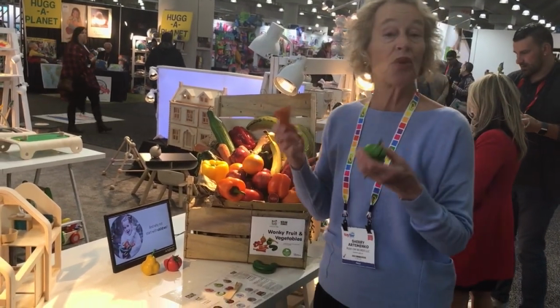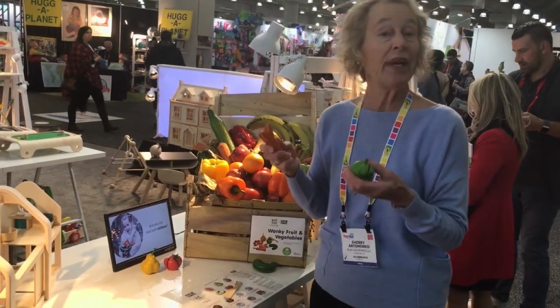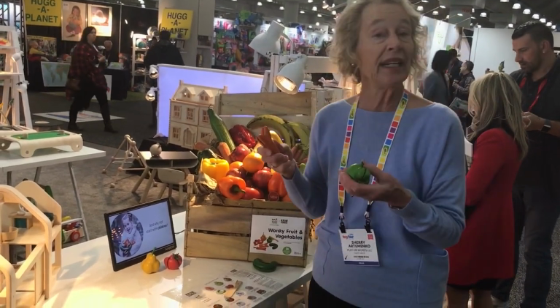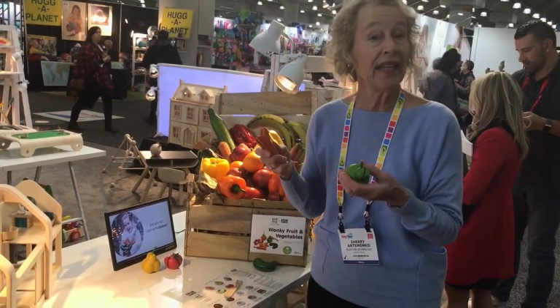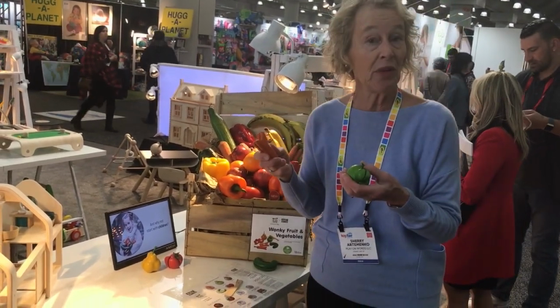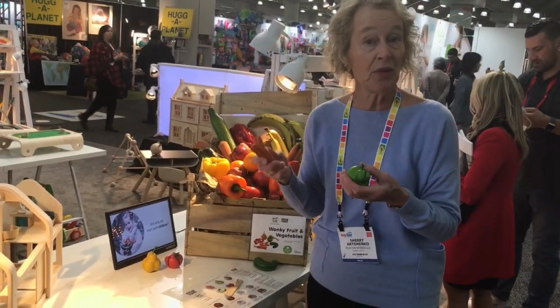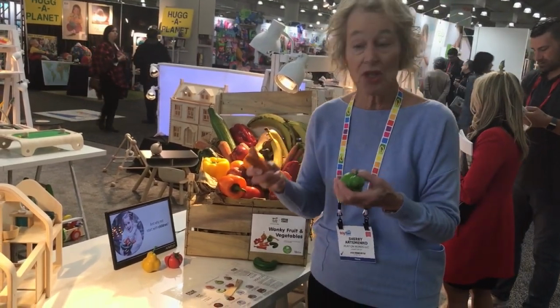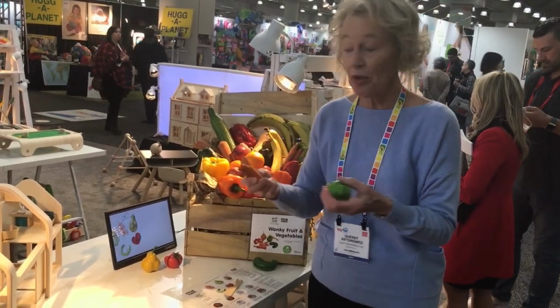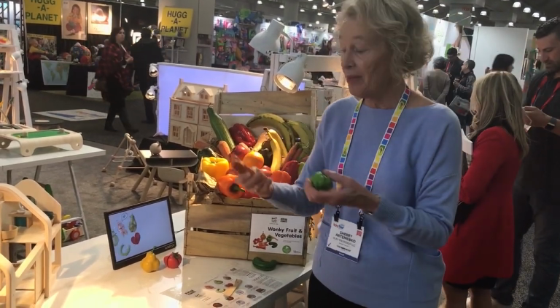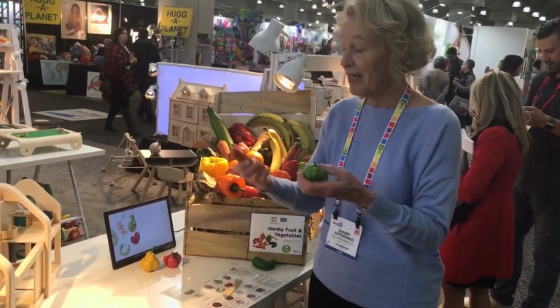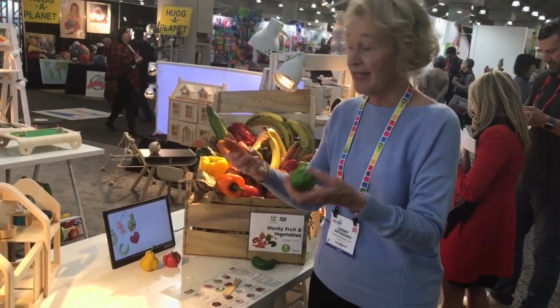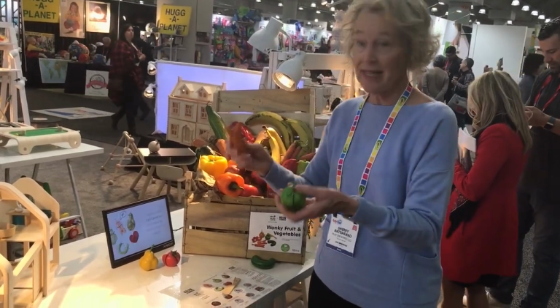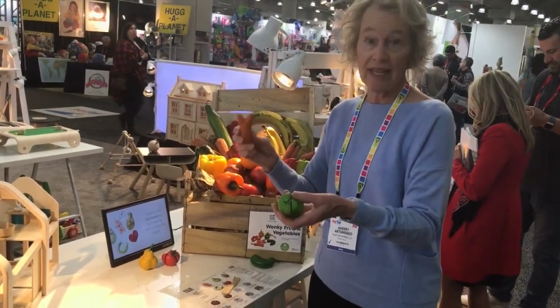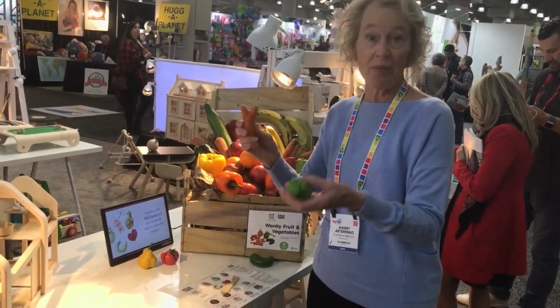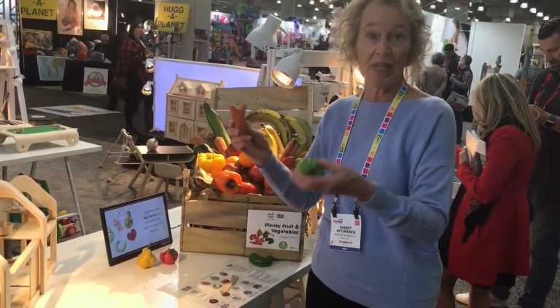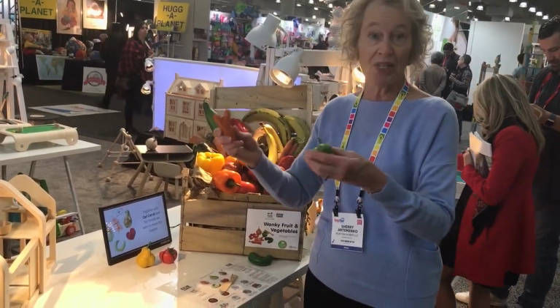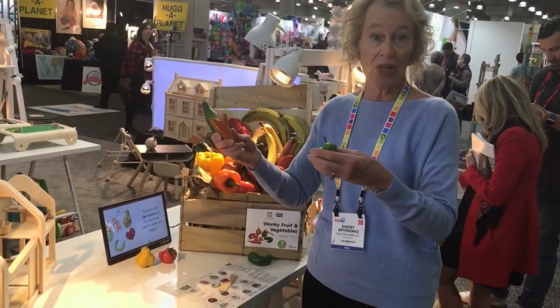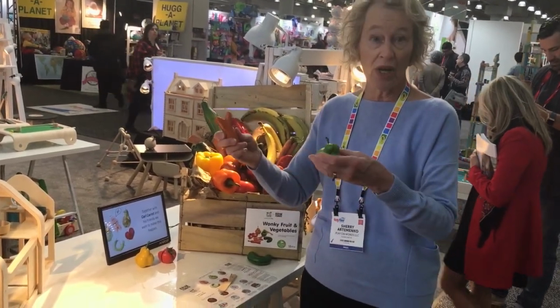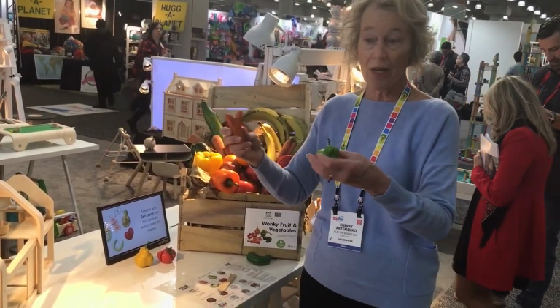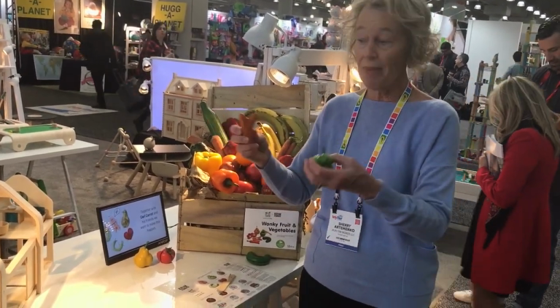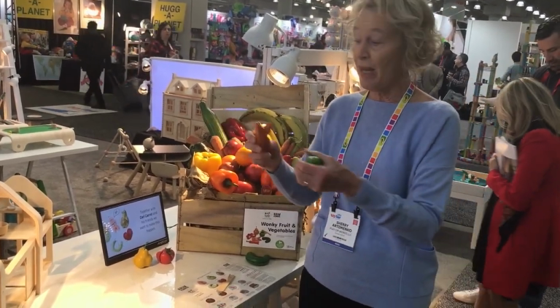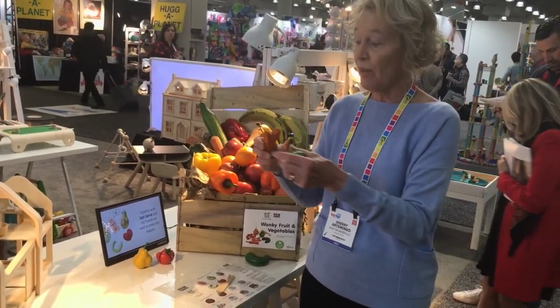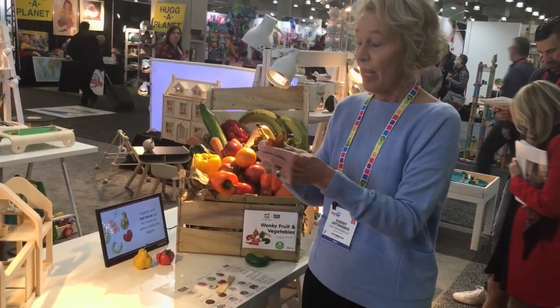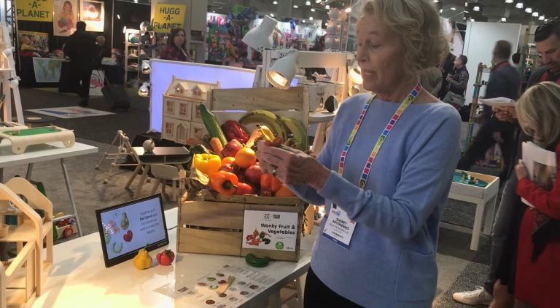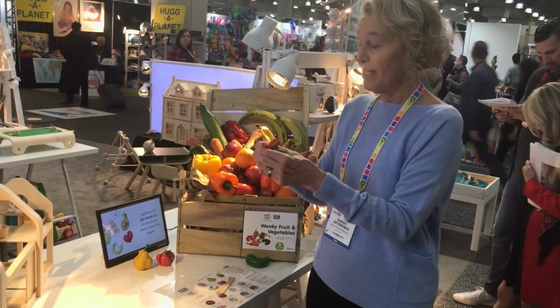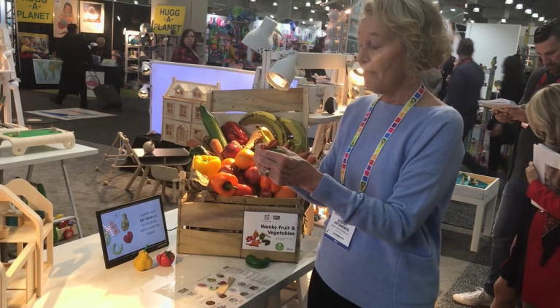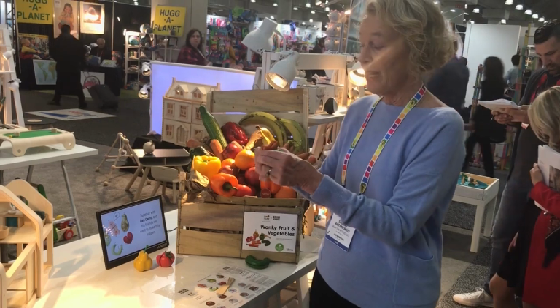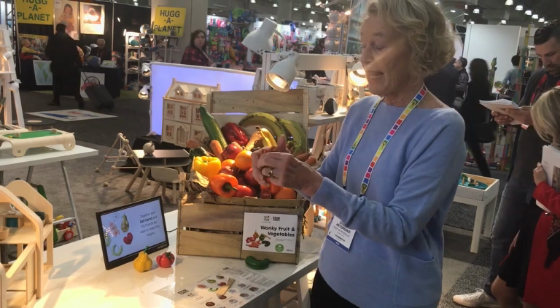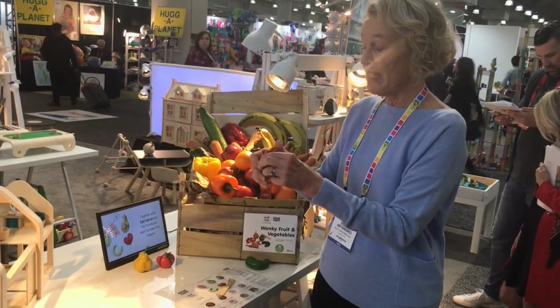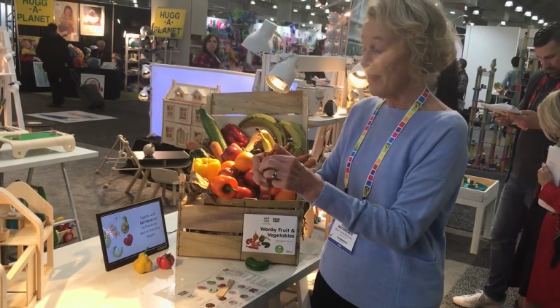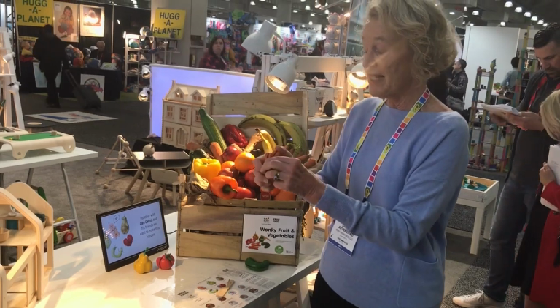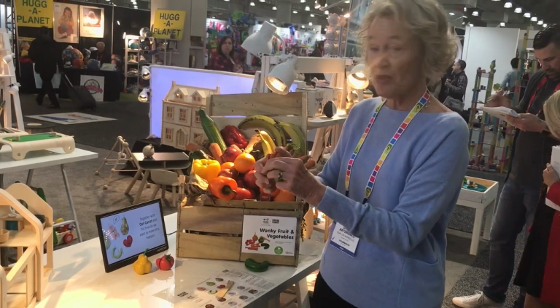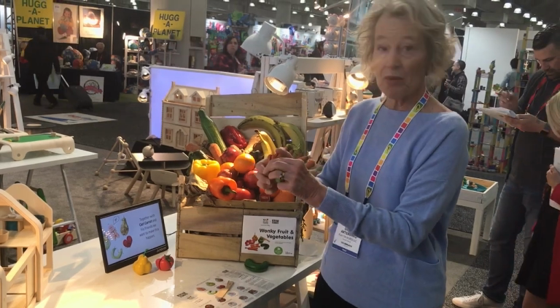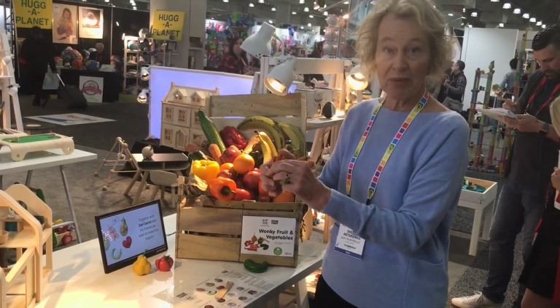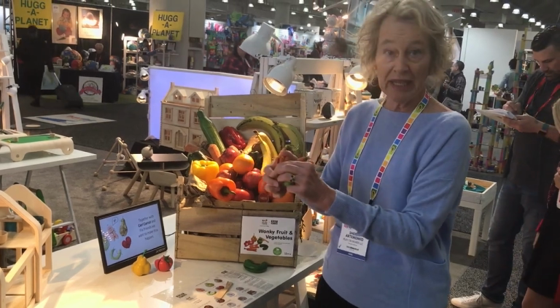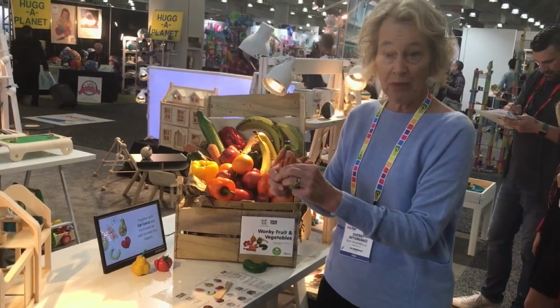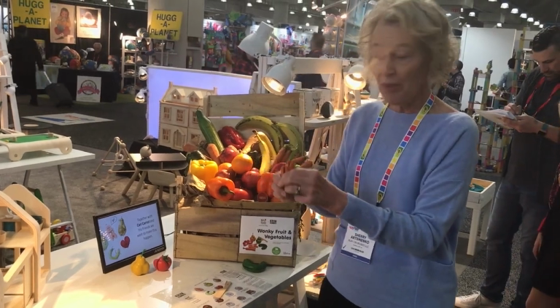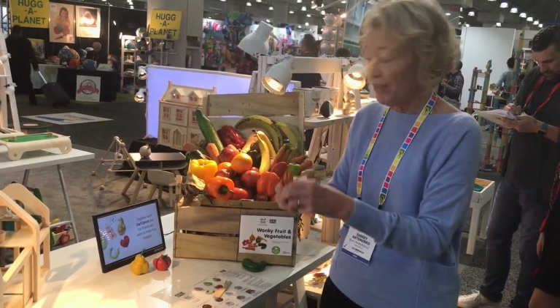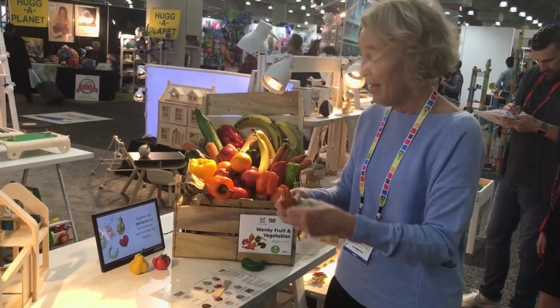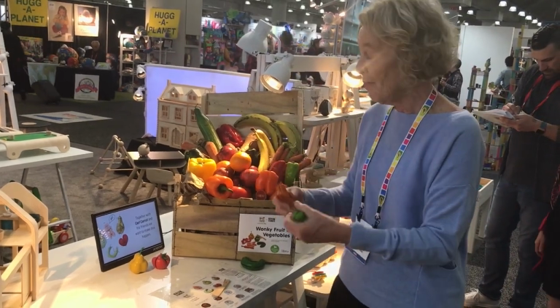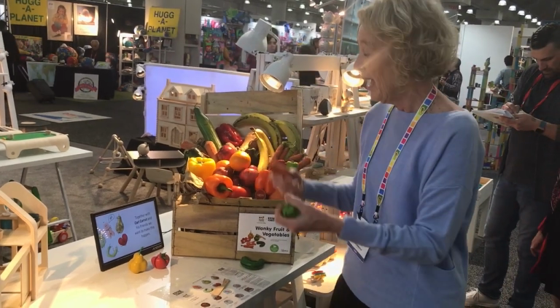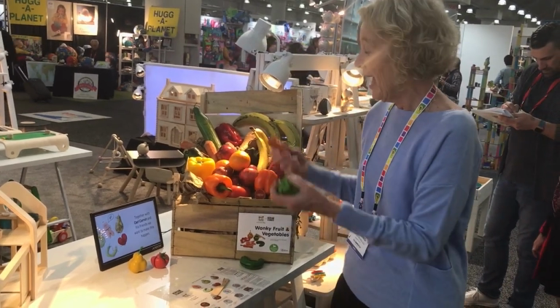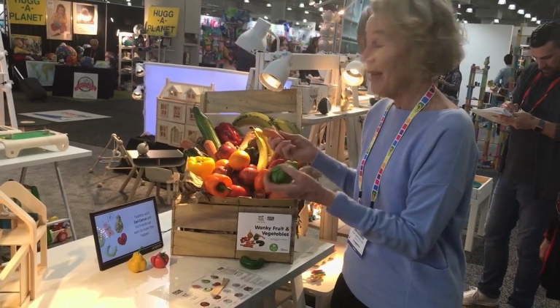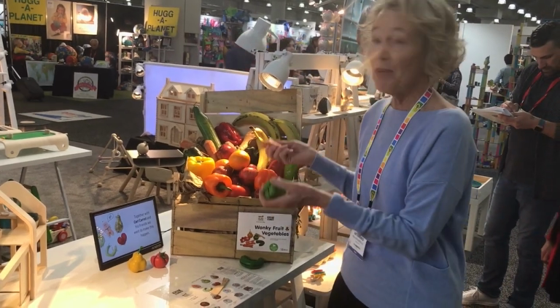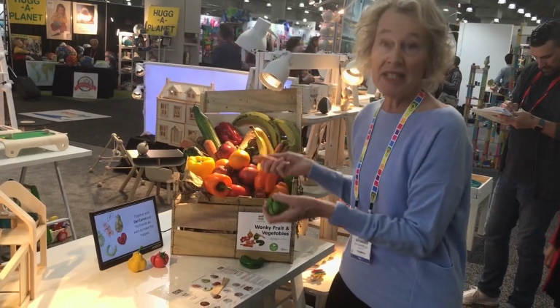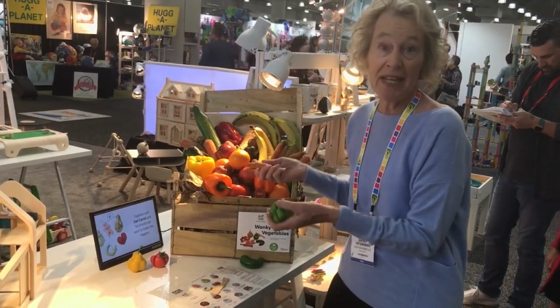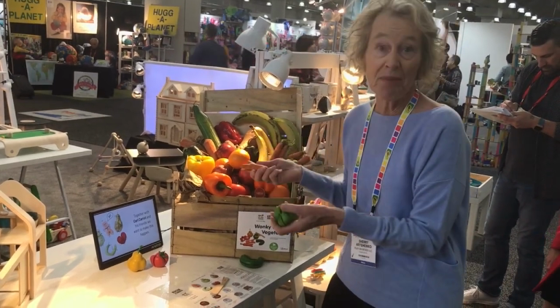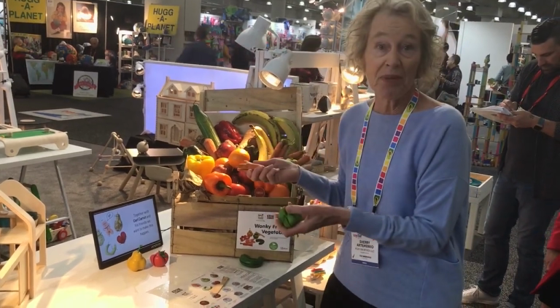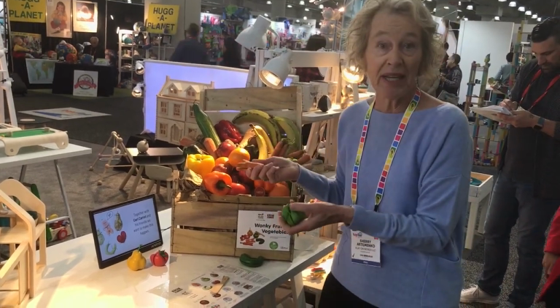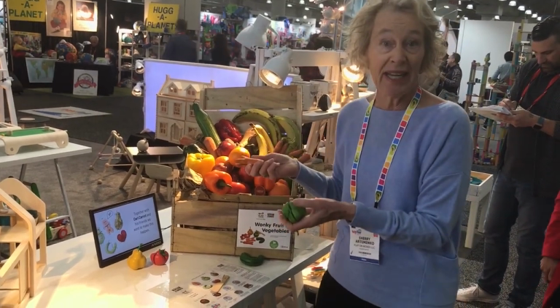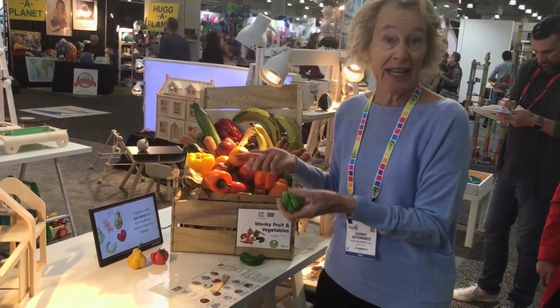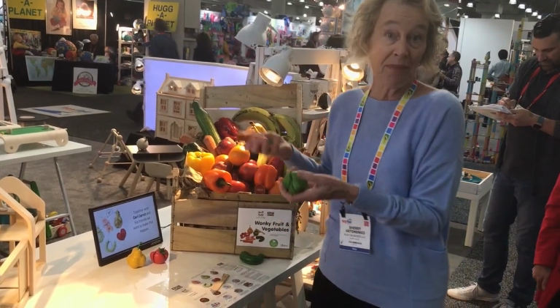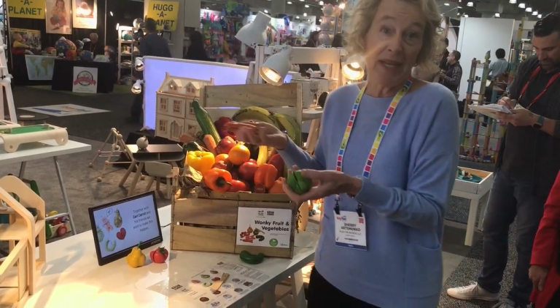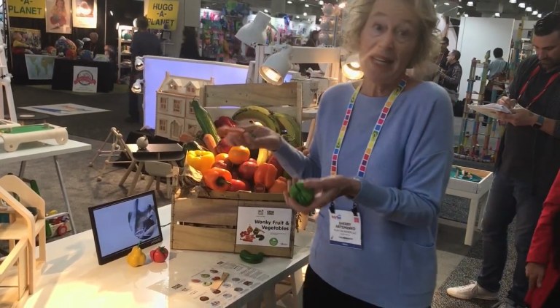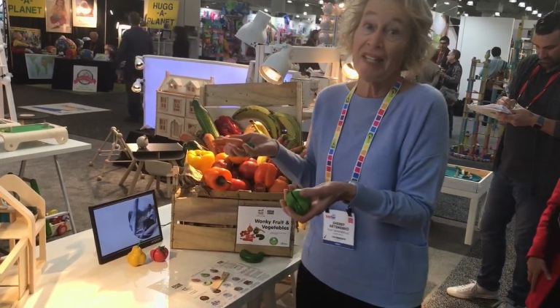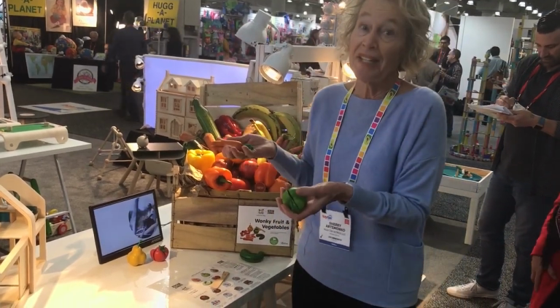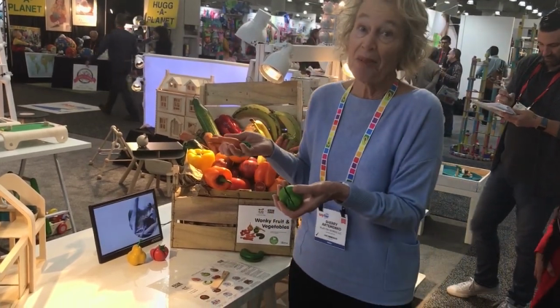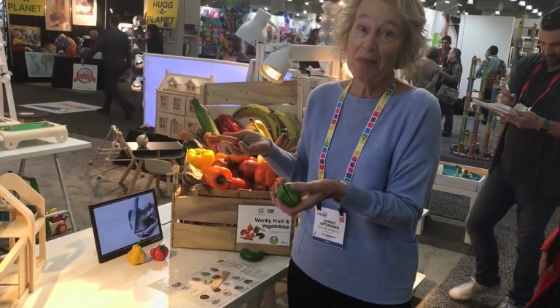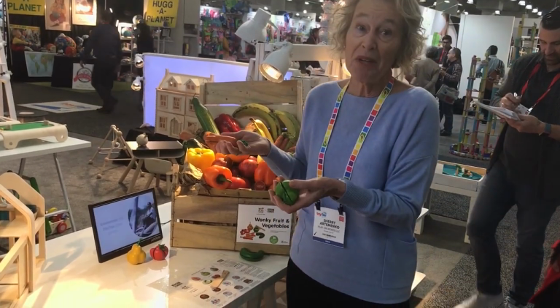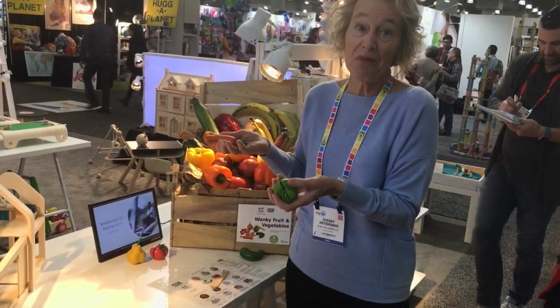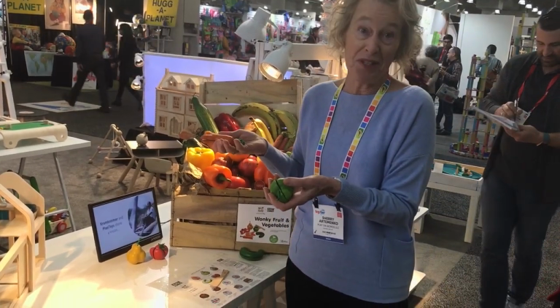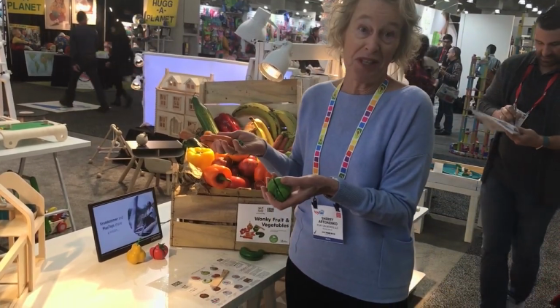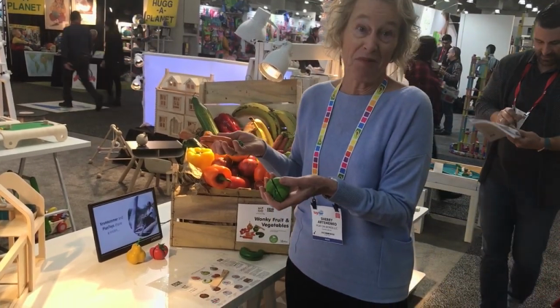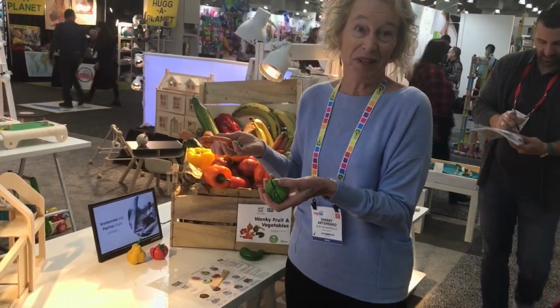It's a great language toy because we can talk about different aspects as we're playing with them, pretend play and making a little meal for someone.